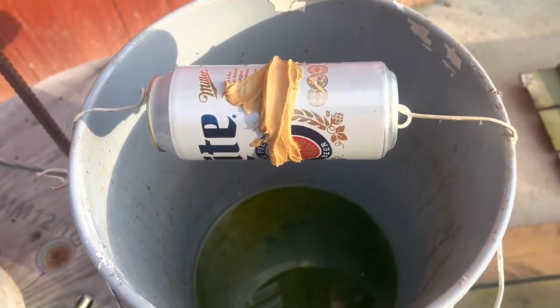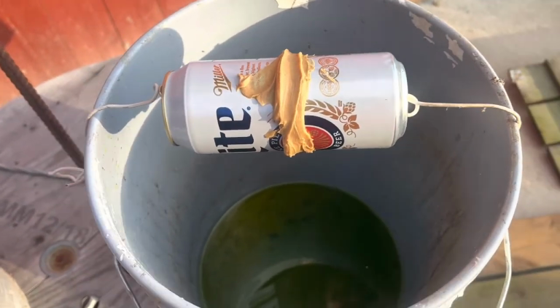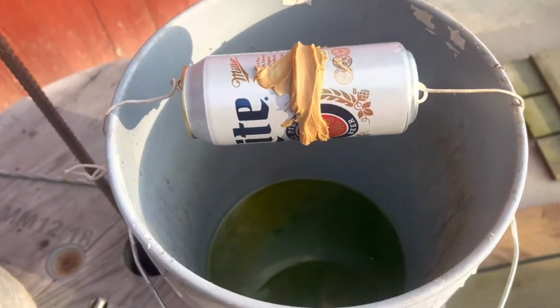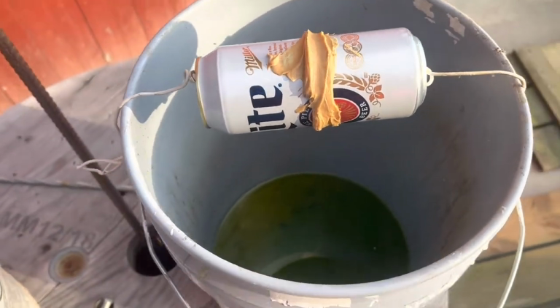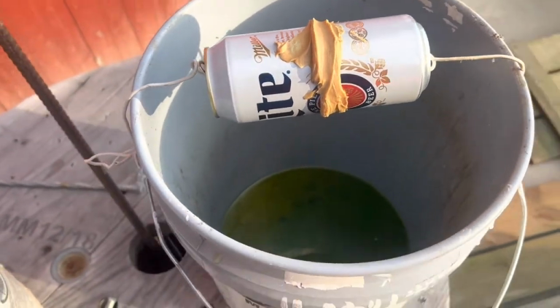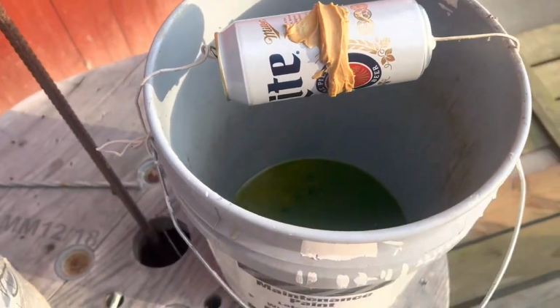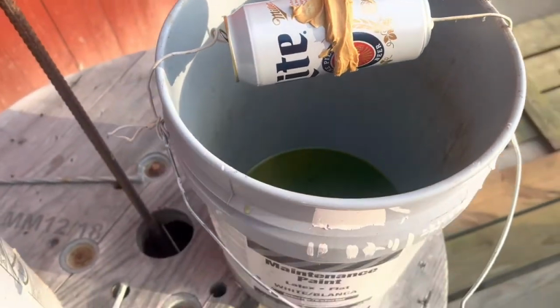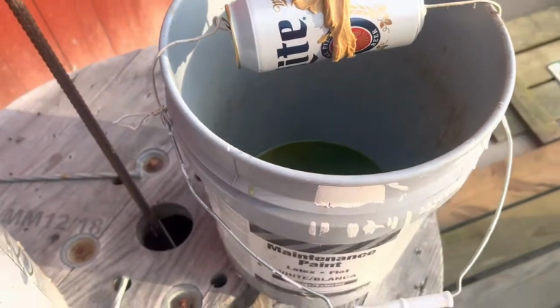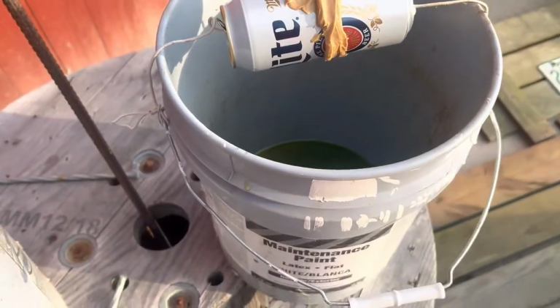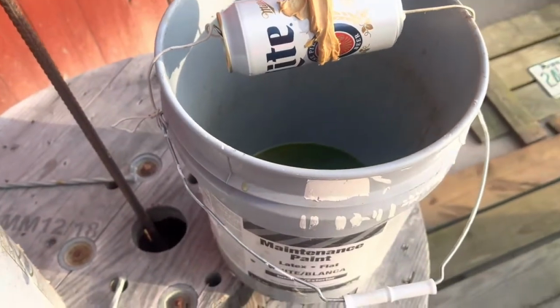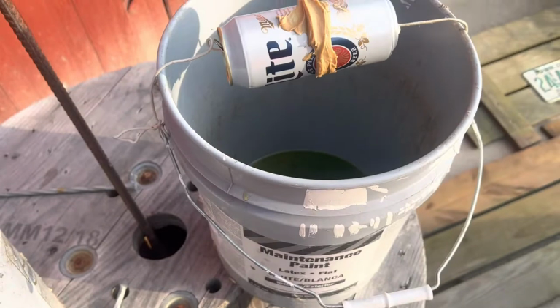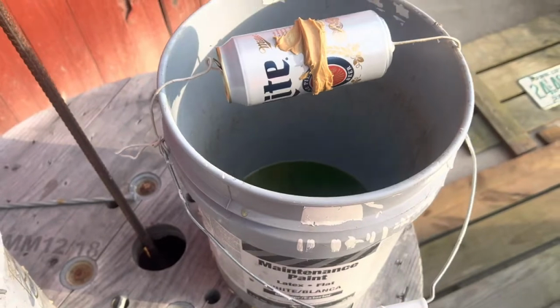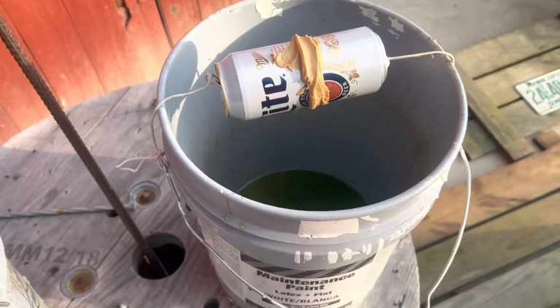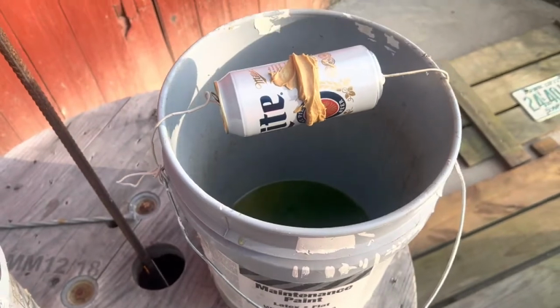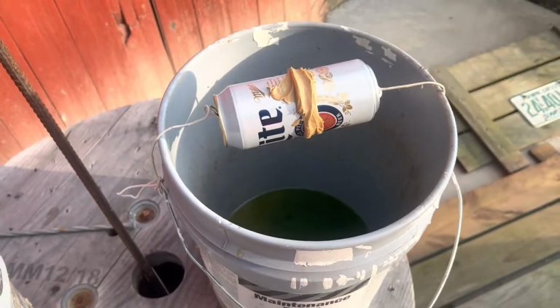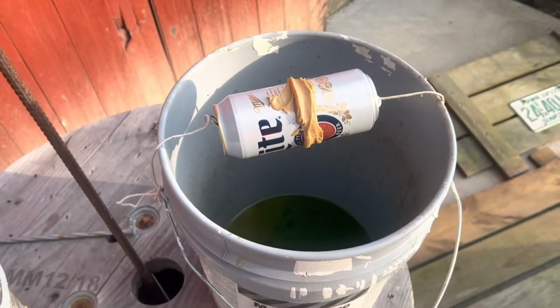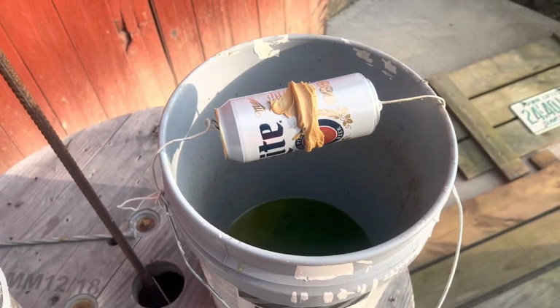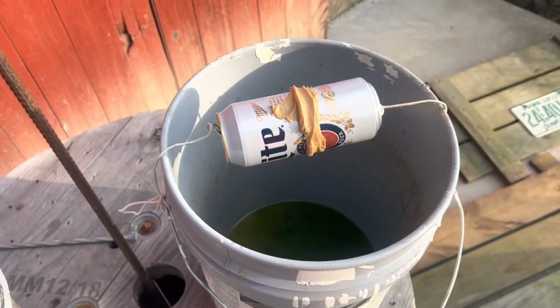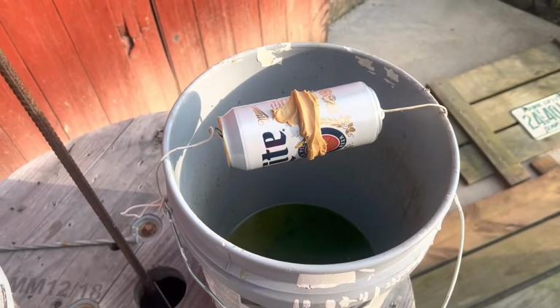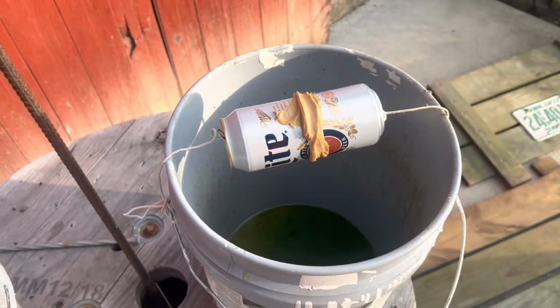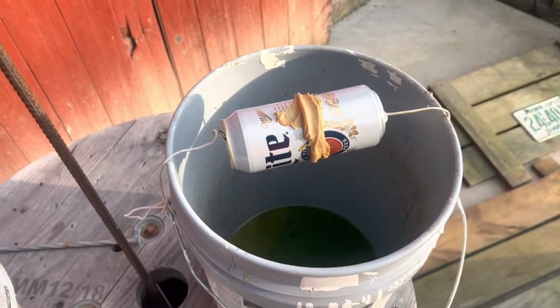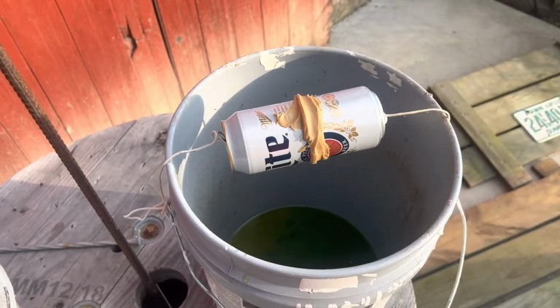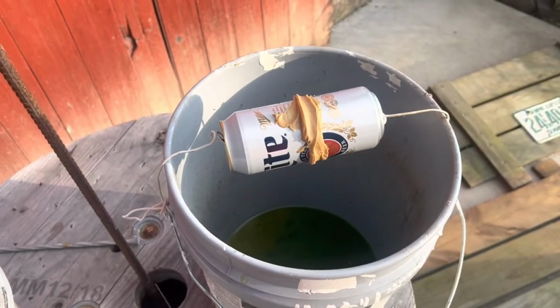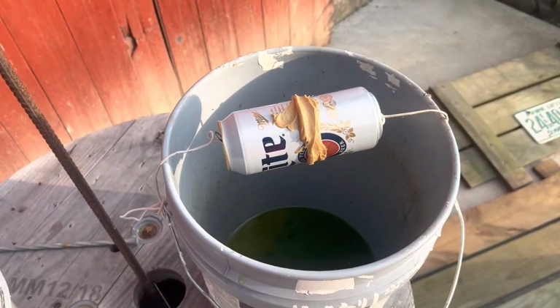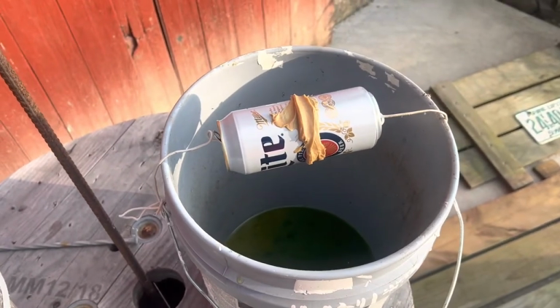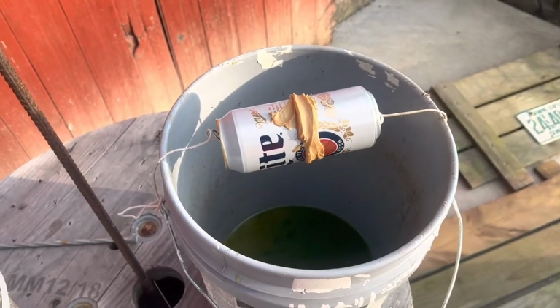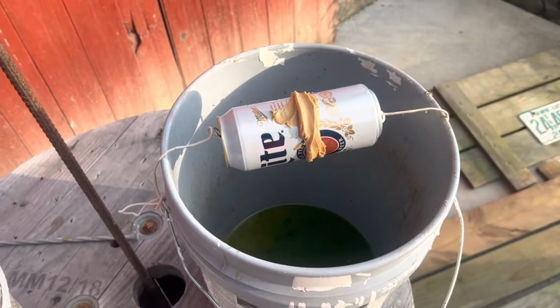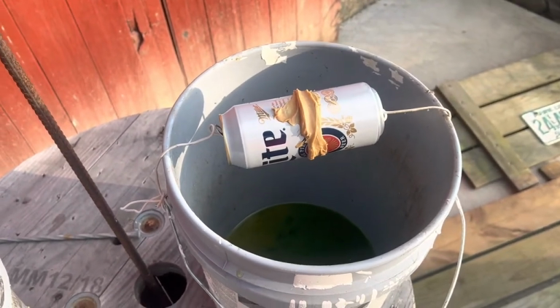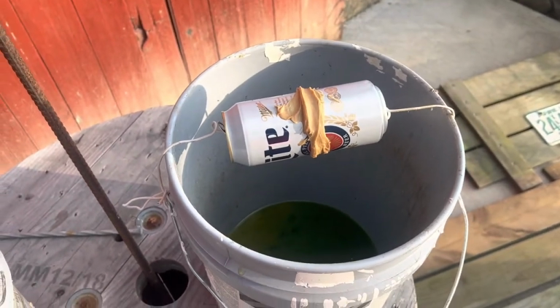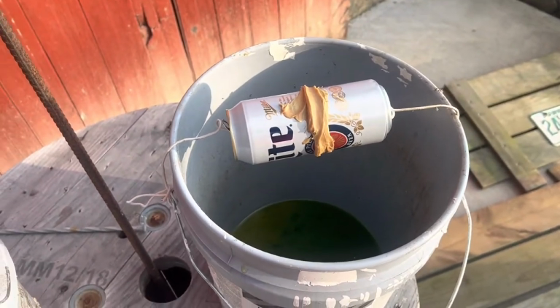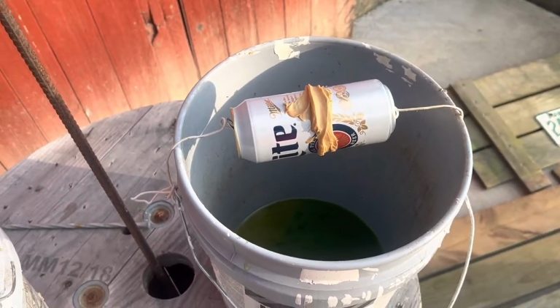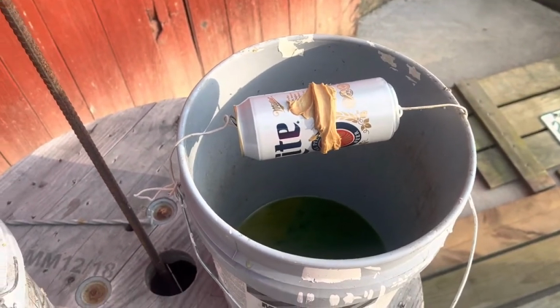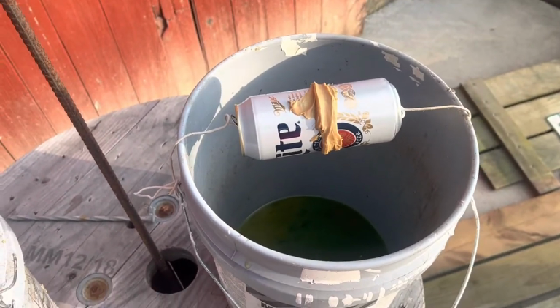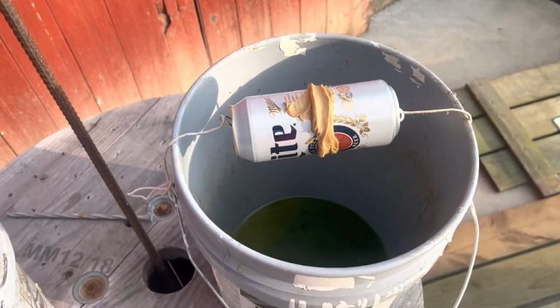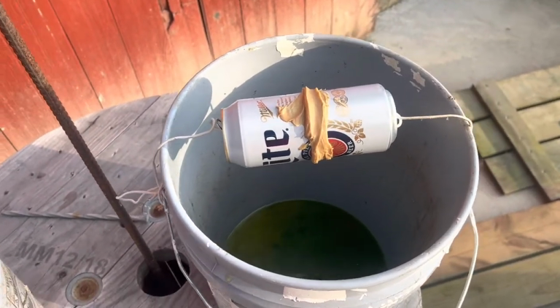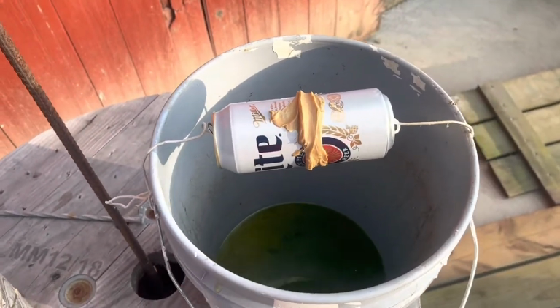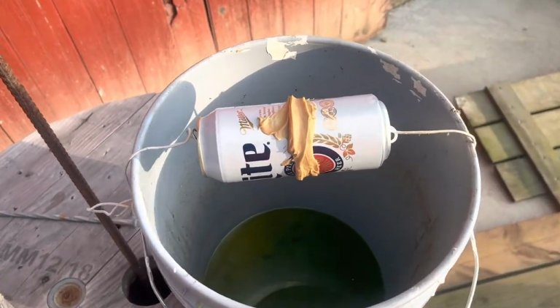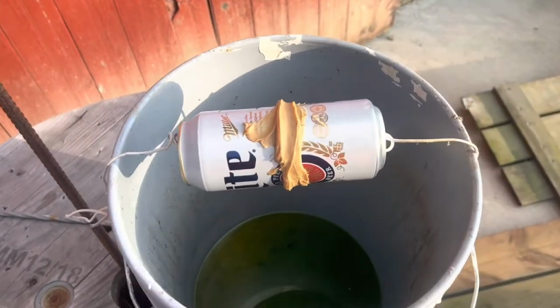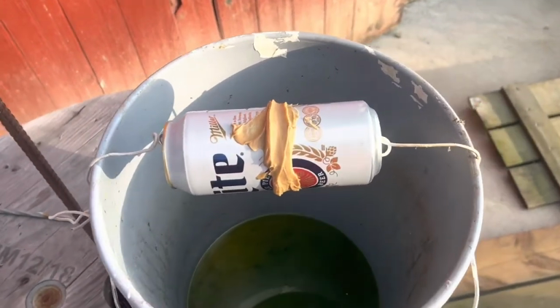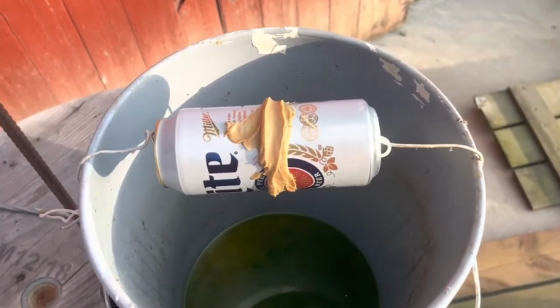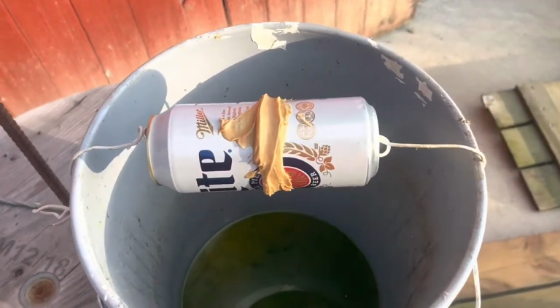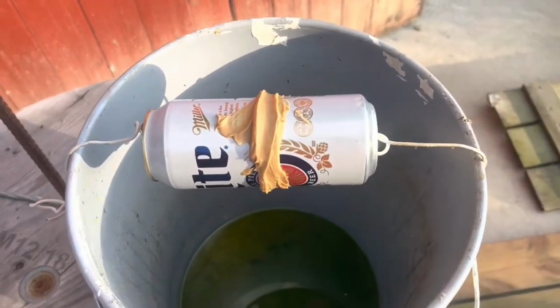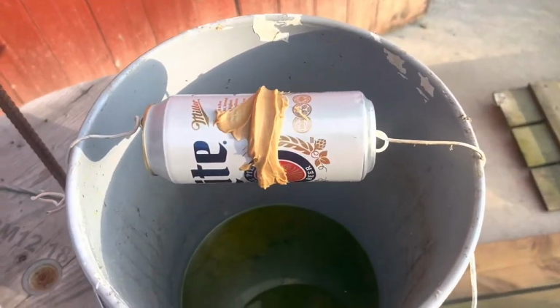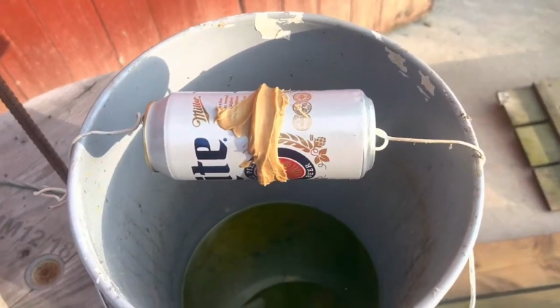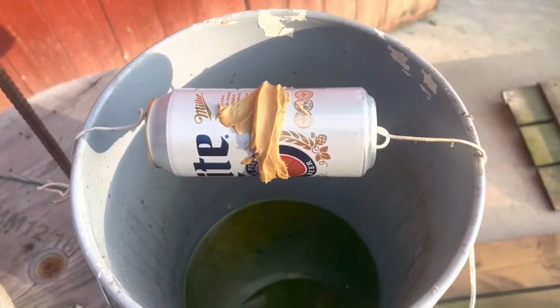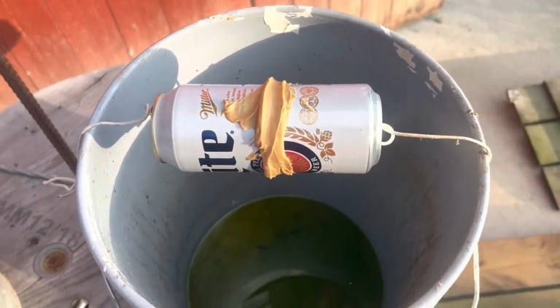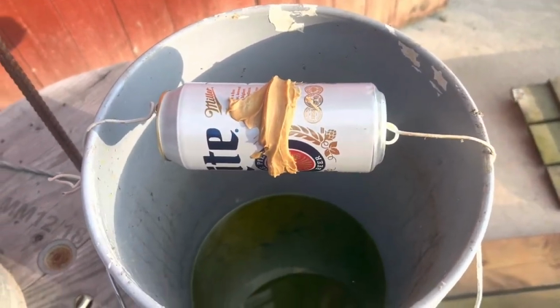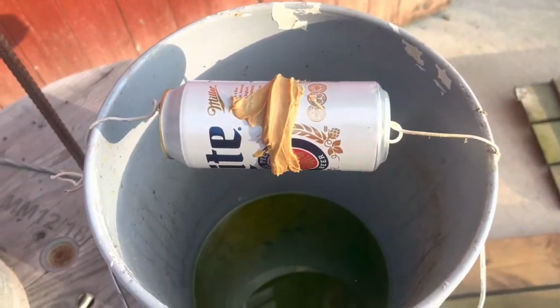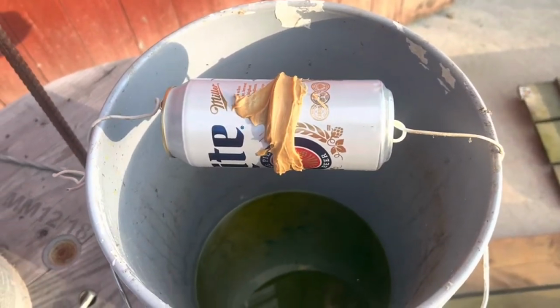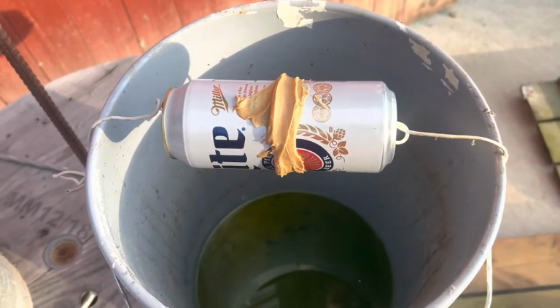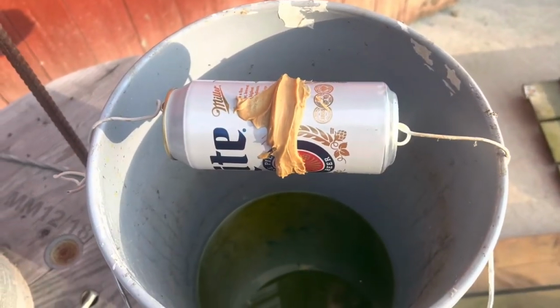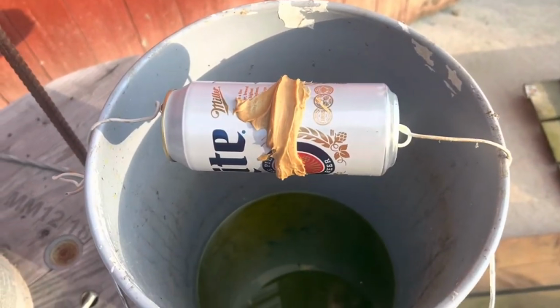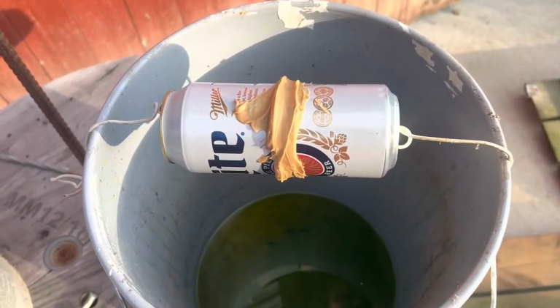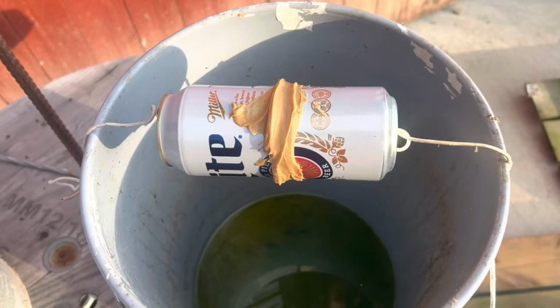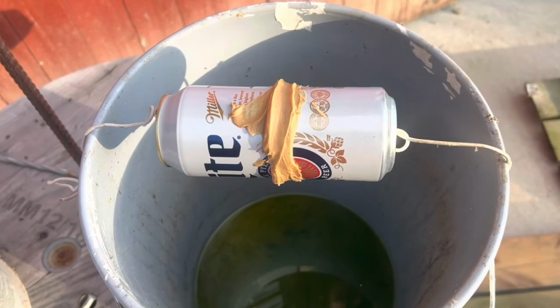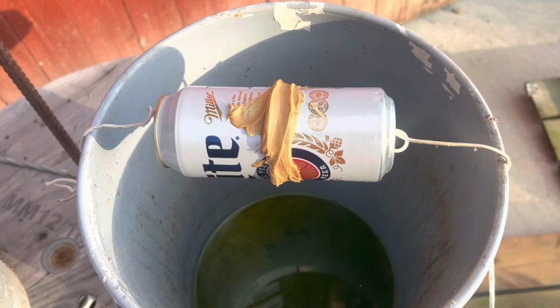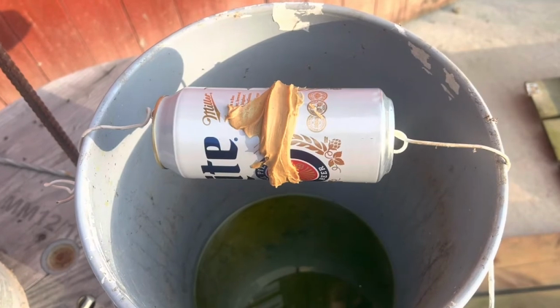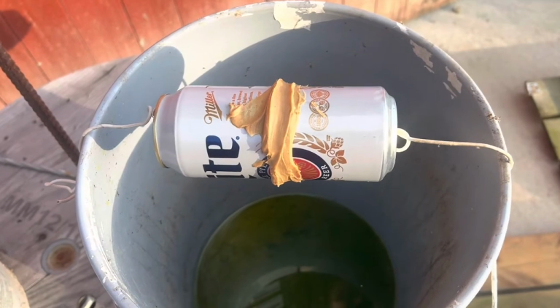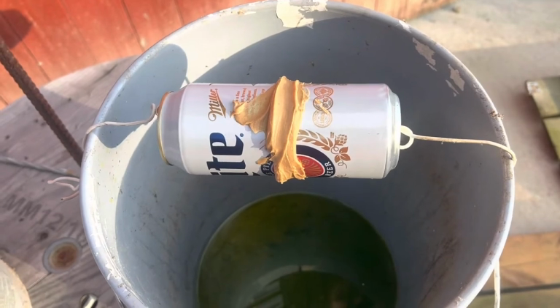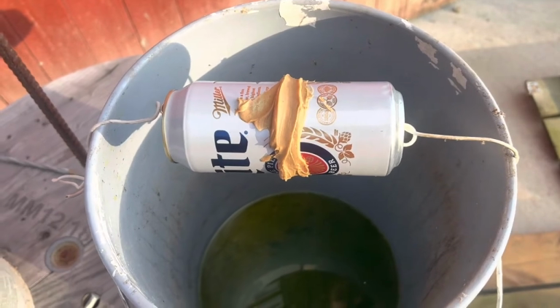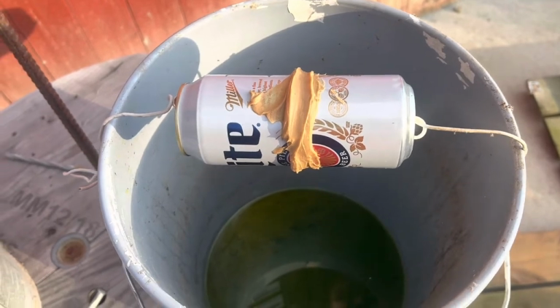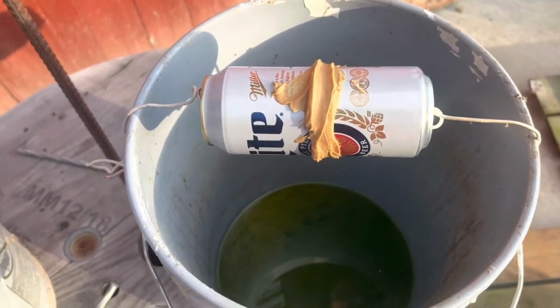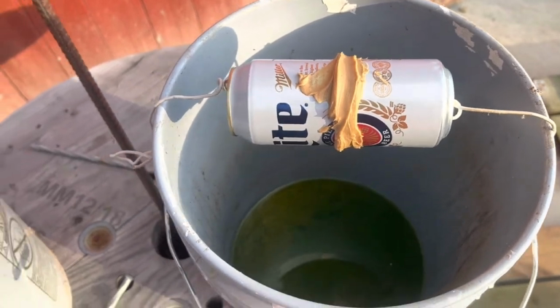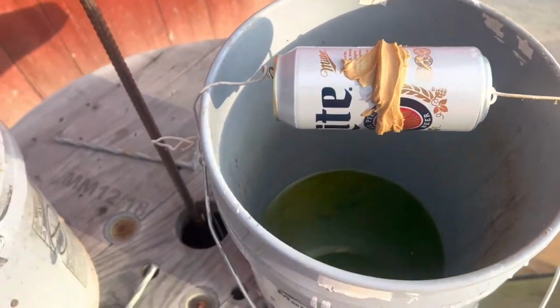But if you build one of these, it's got to be a Miller Lite can. It's Miller Lite or nothing. This is a tall boy — got thirsty on the way home, so that's what we ended up with here at the house.